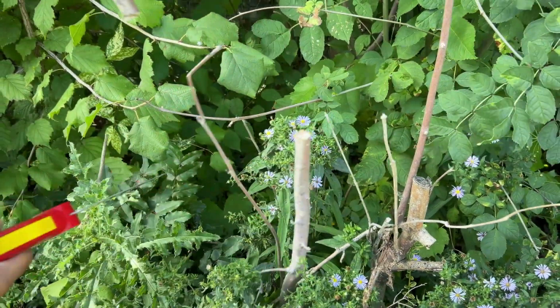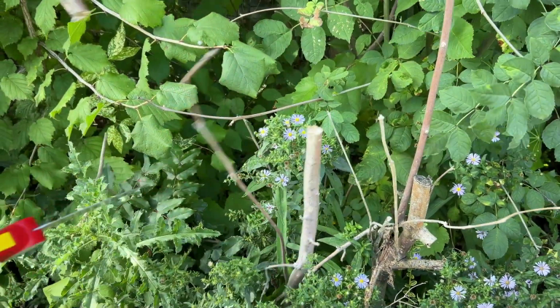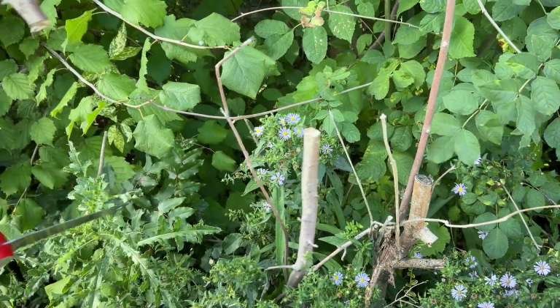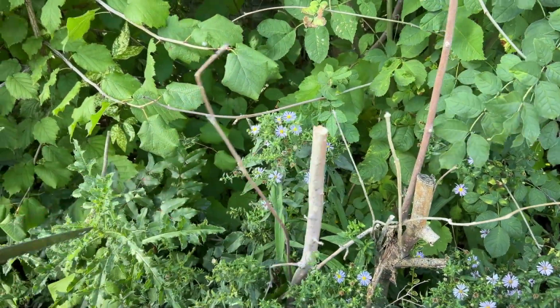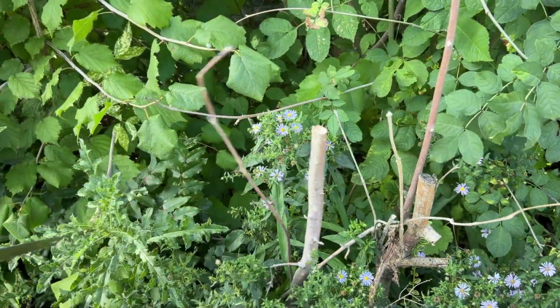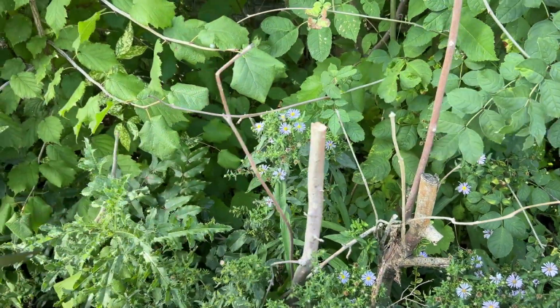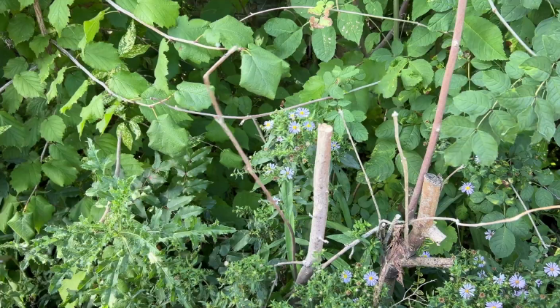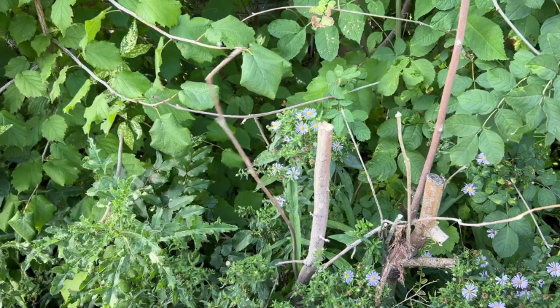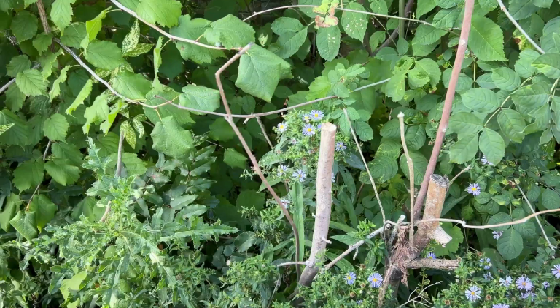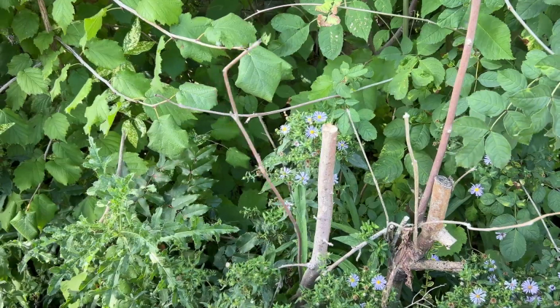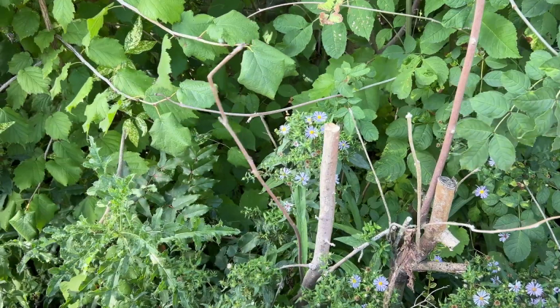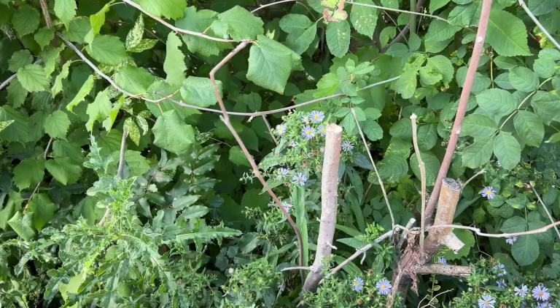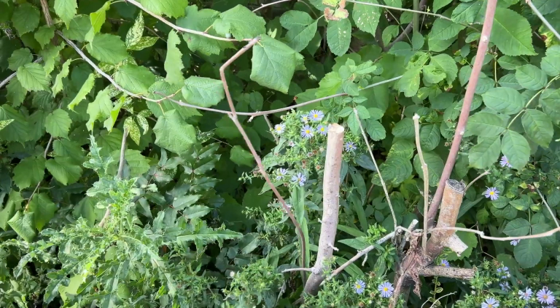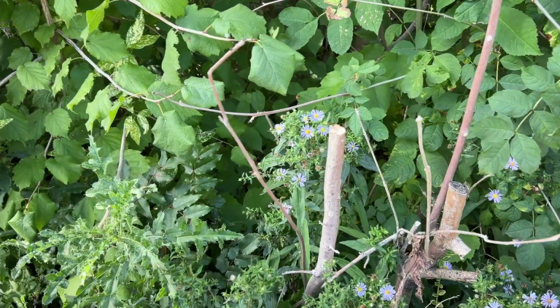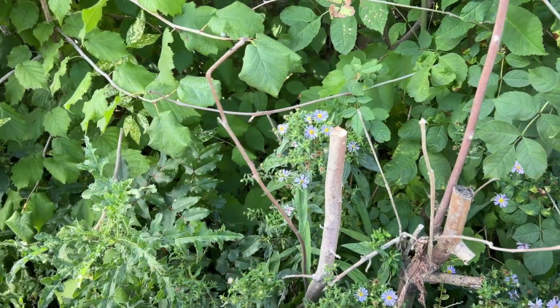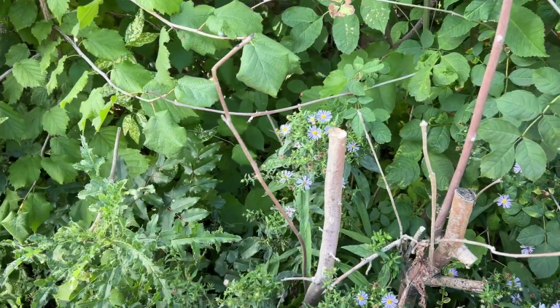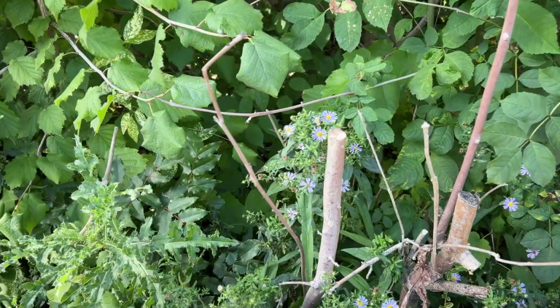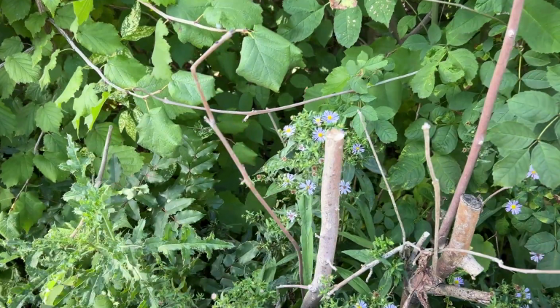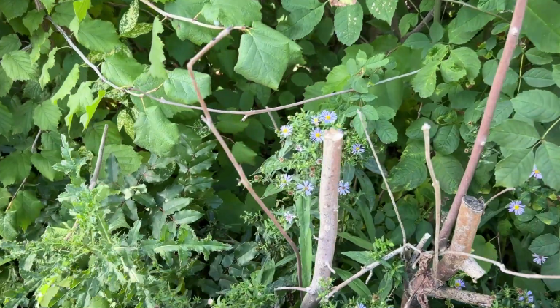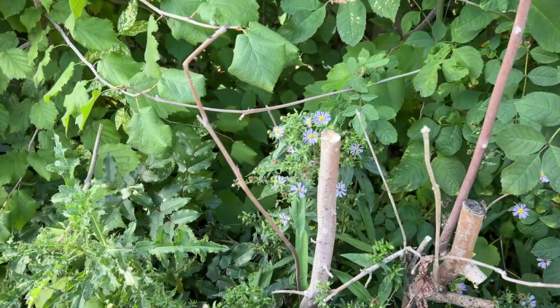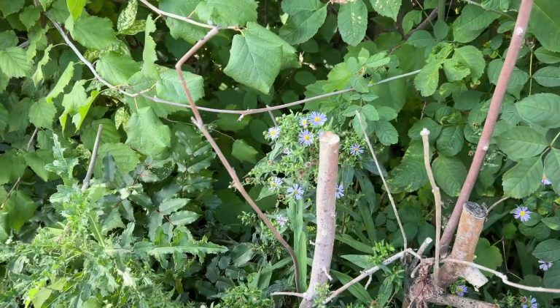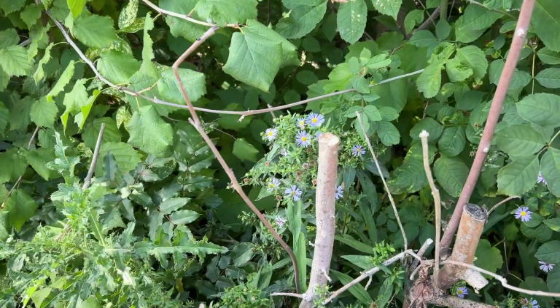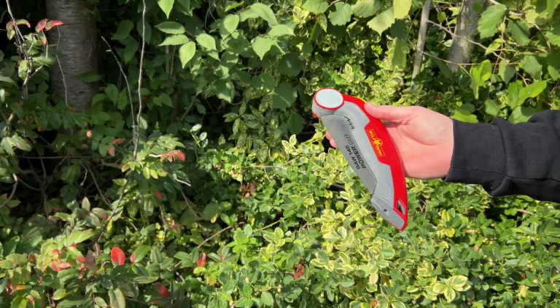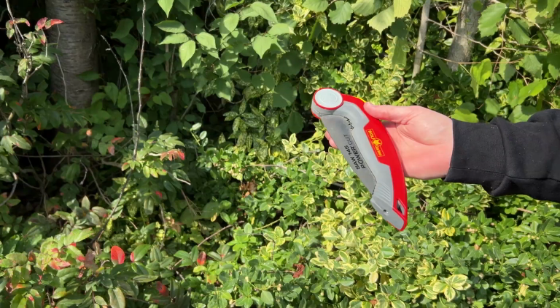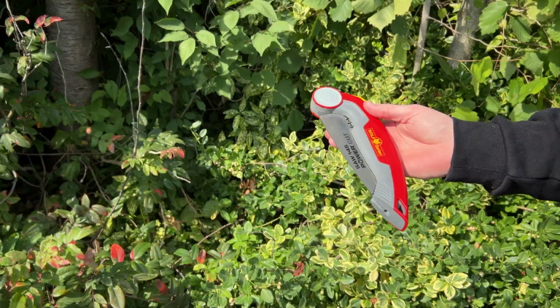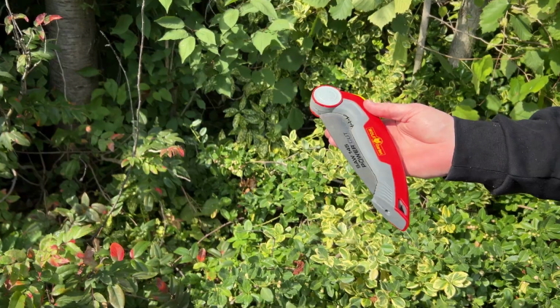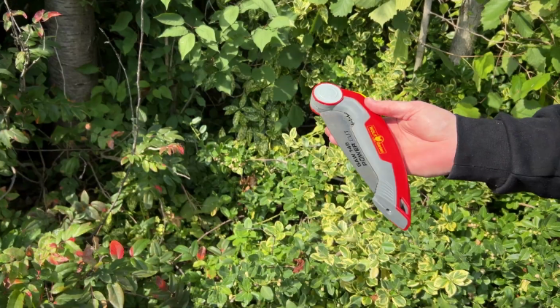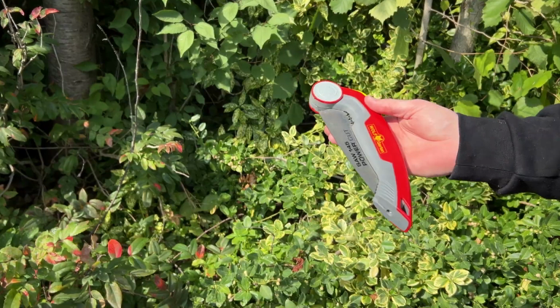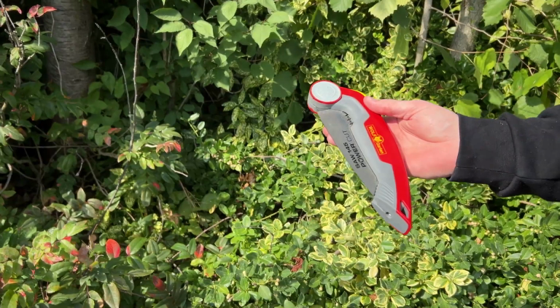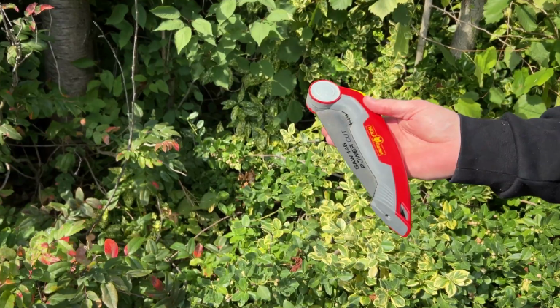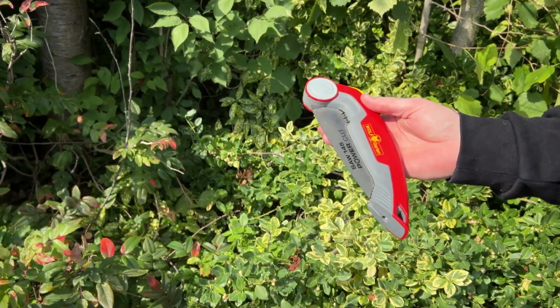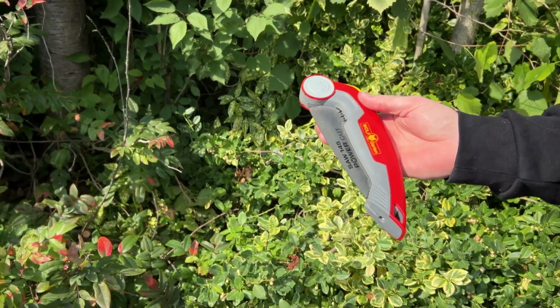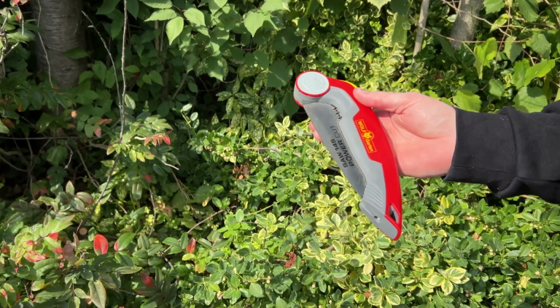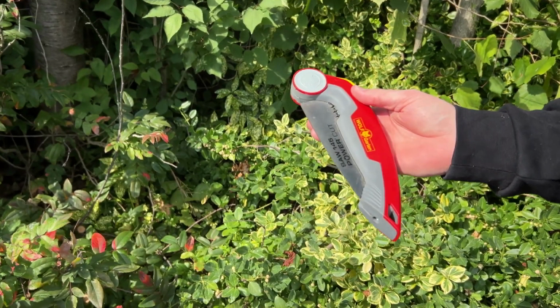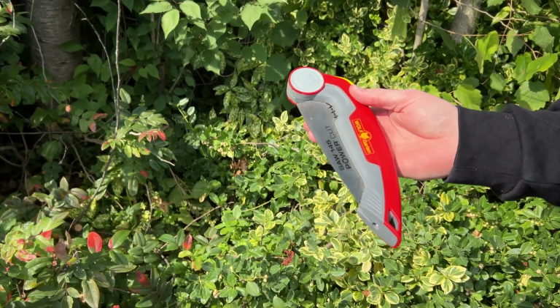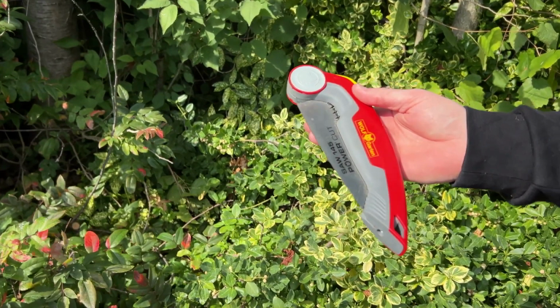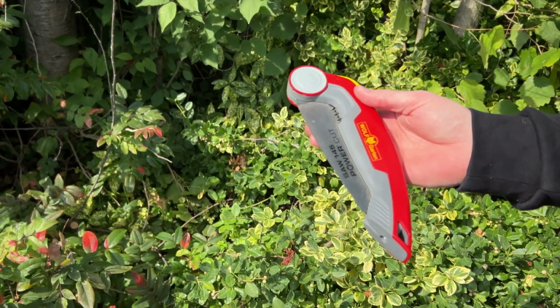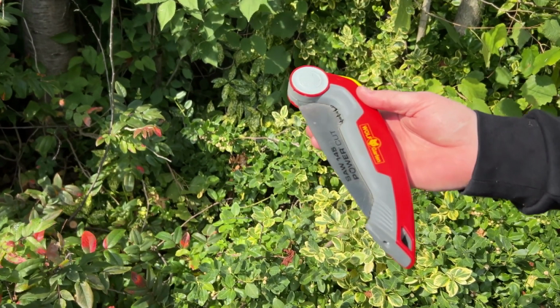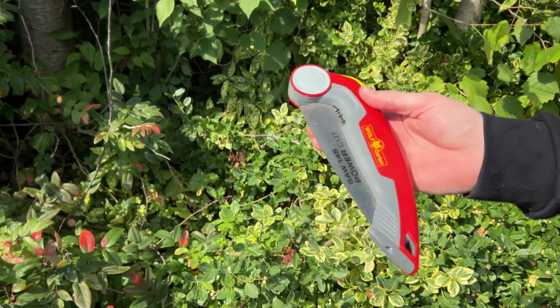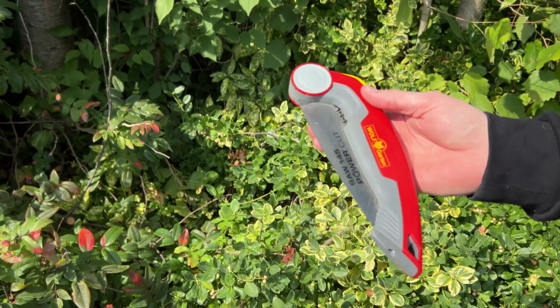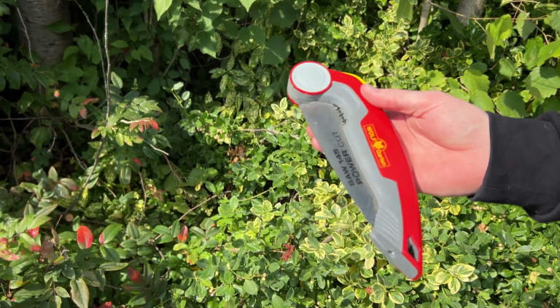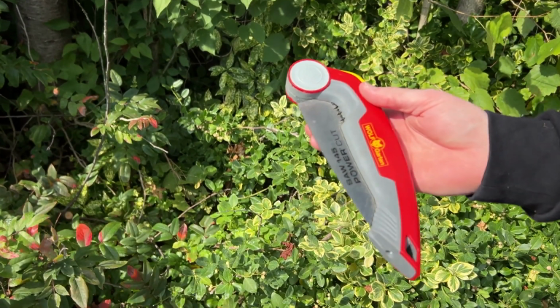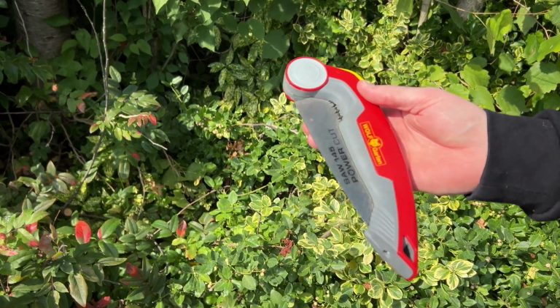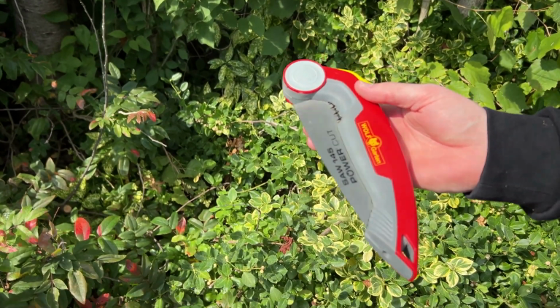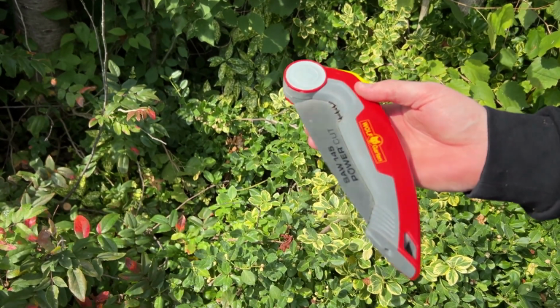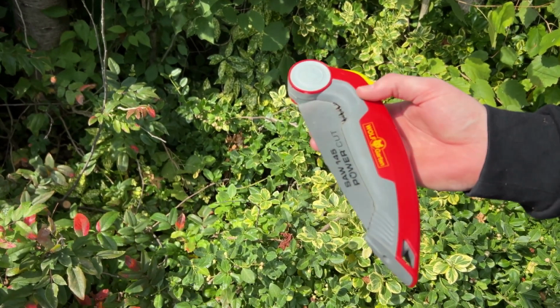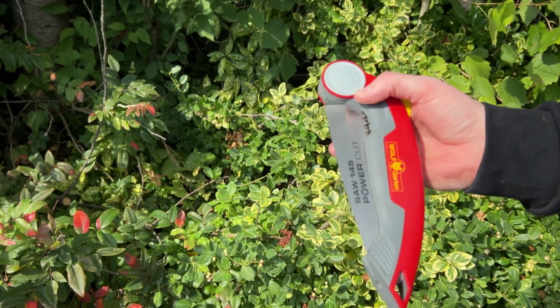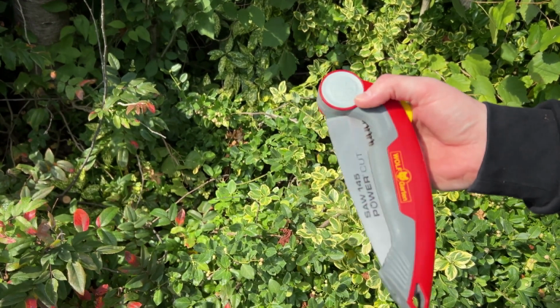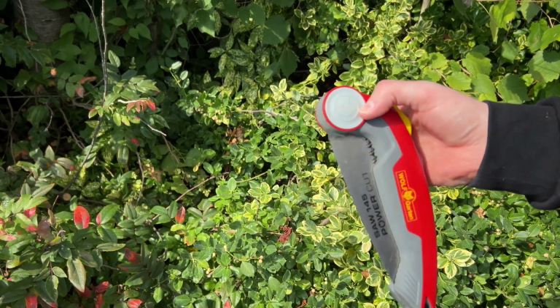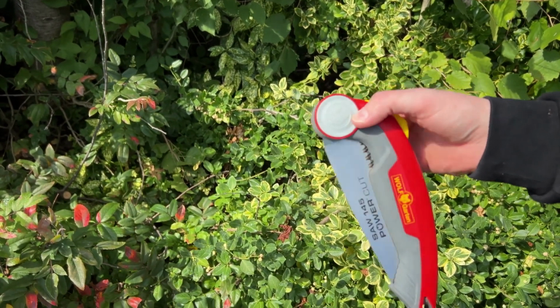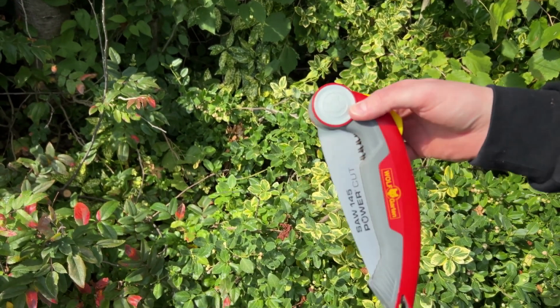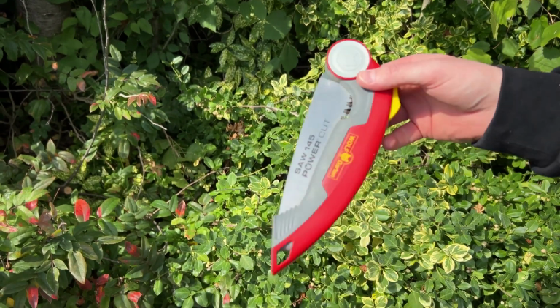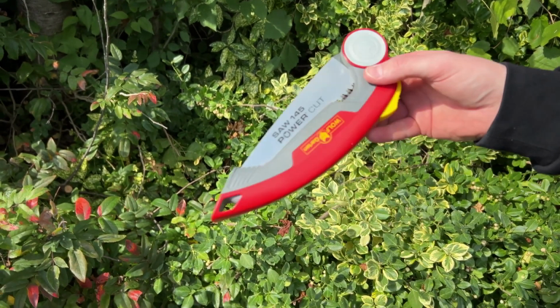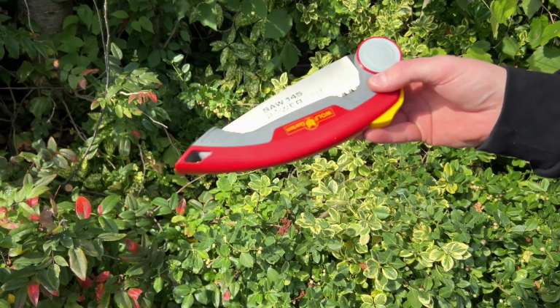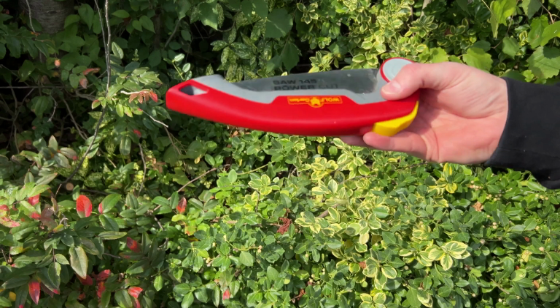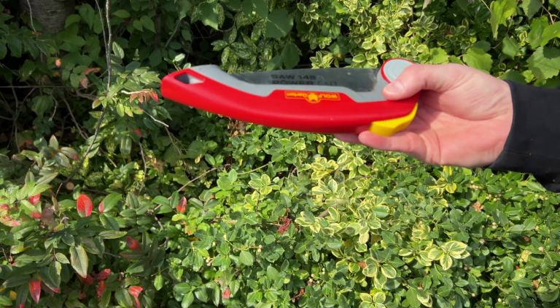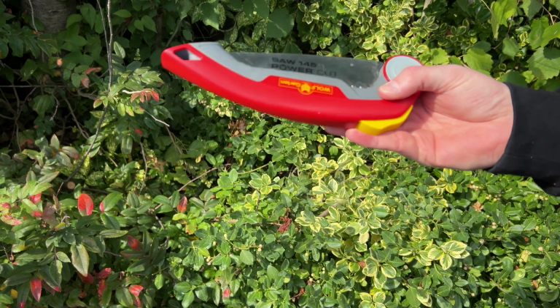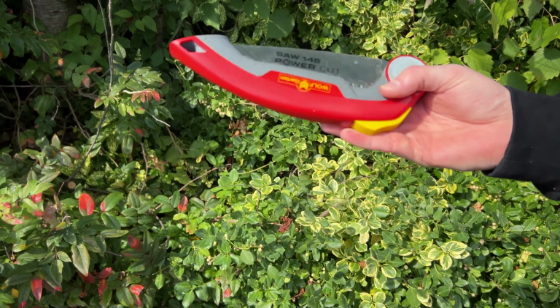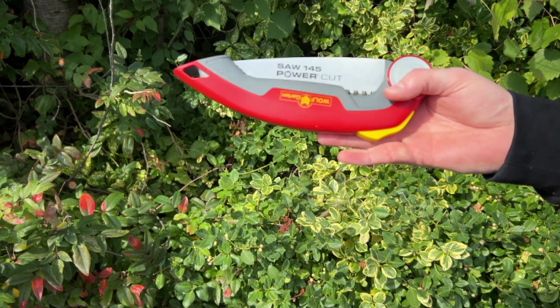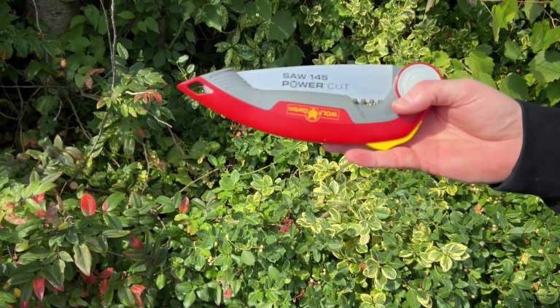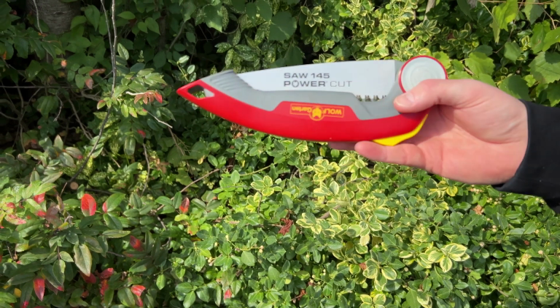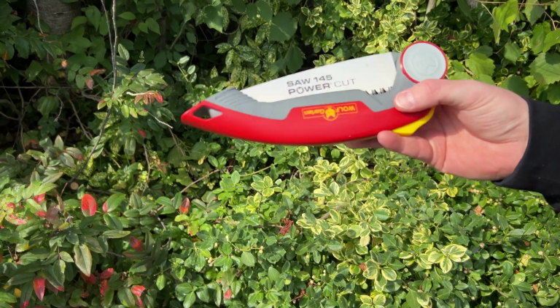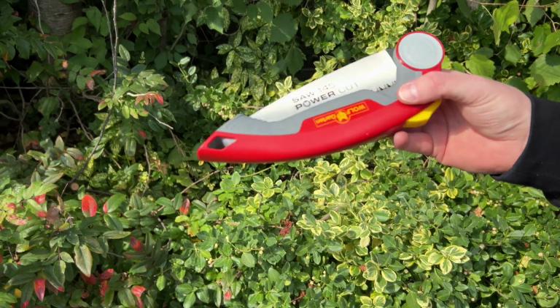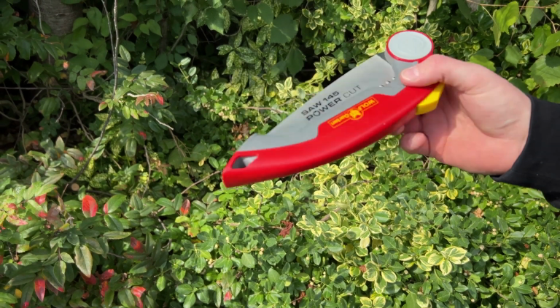Fully opened, the saw is about 38cm with a 16cm high carbon steel blade.